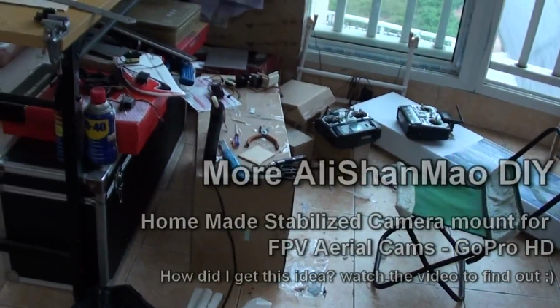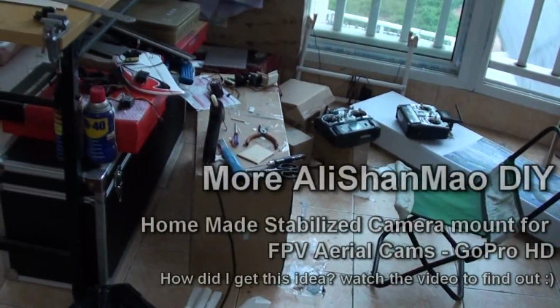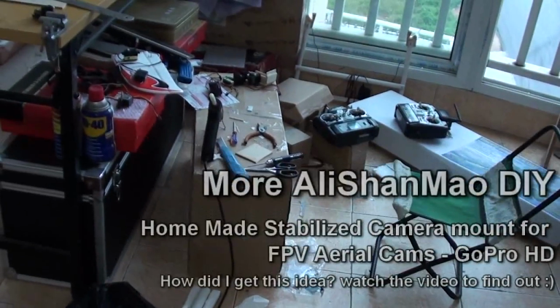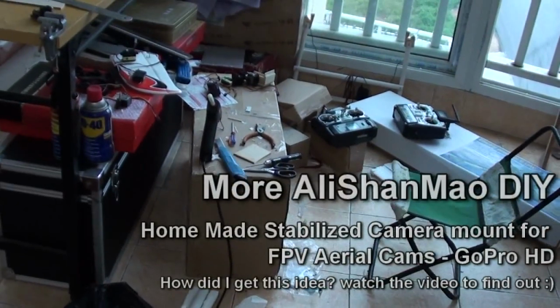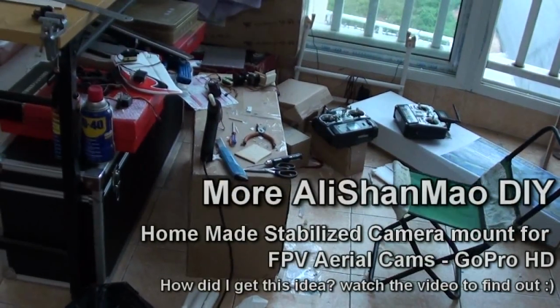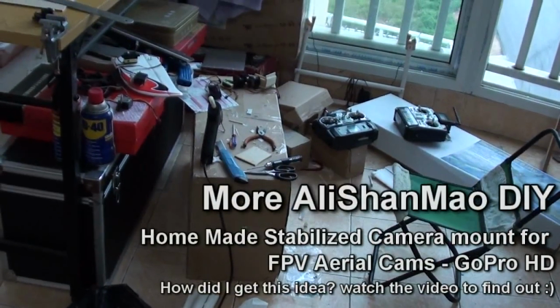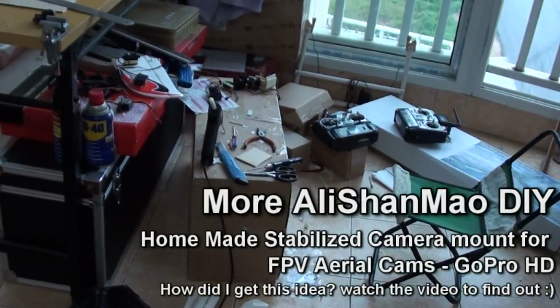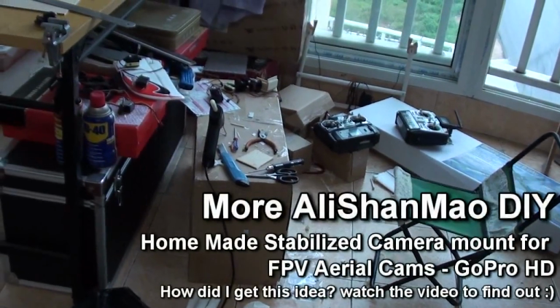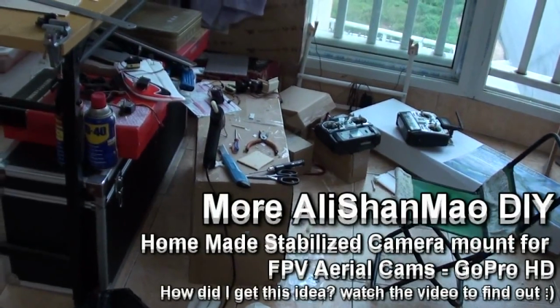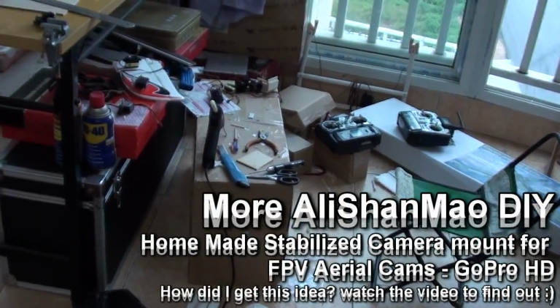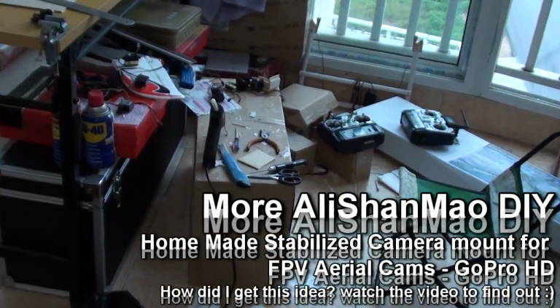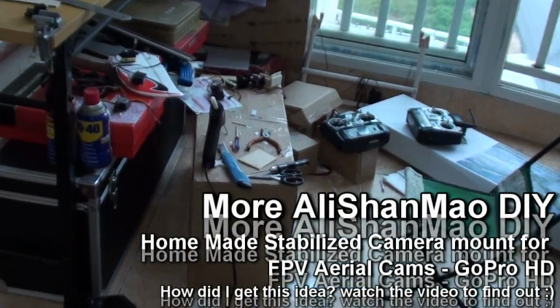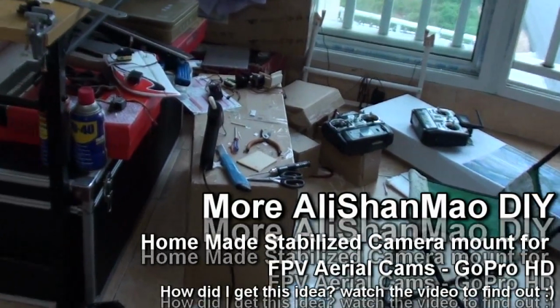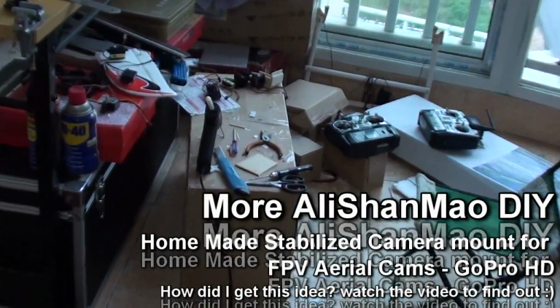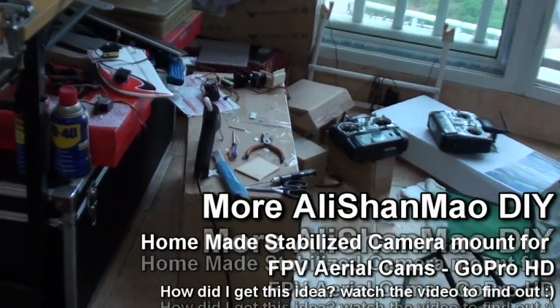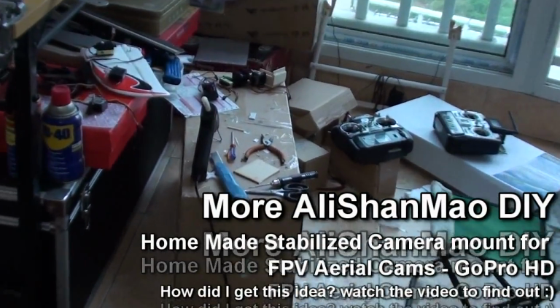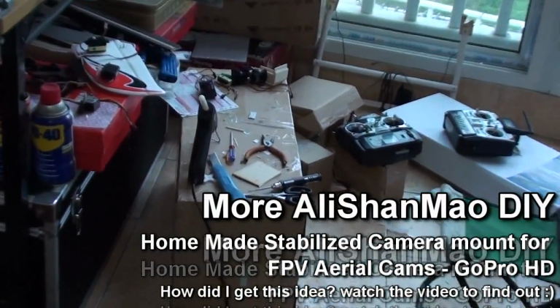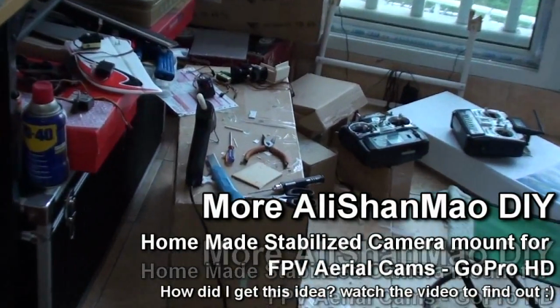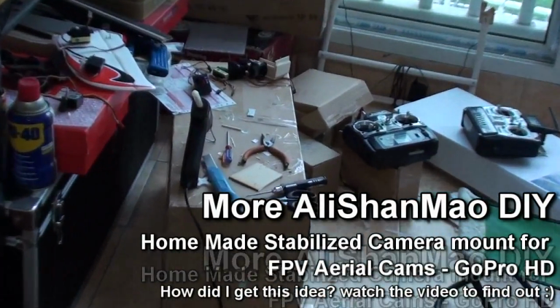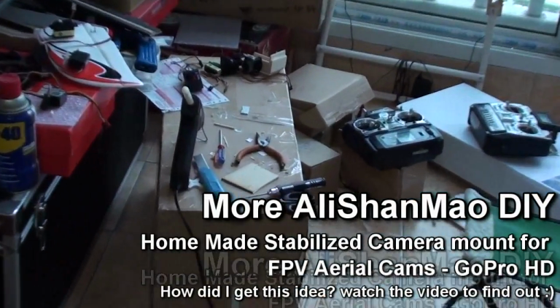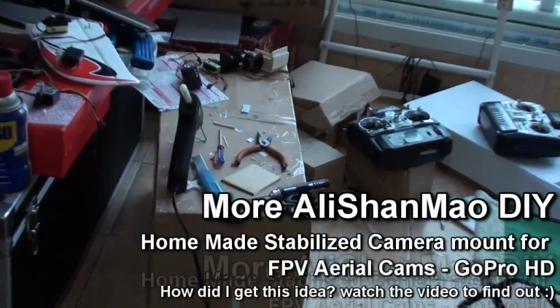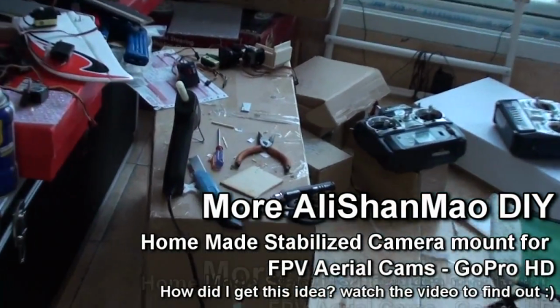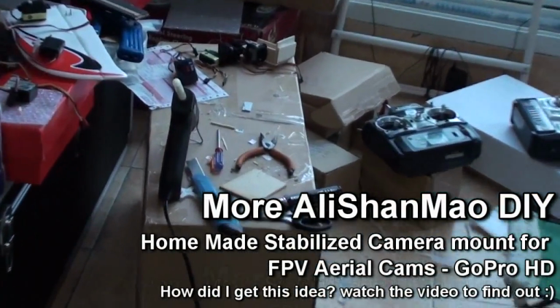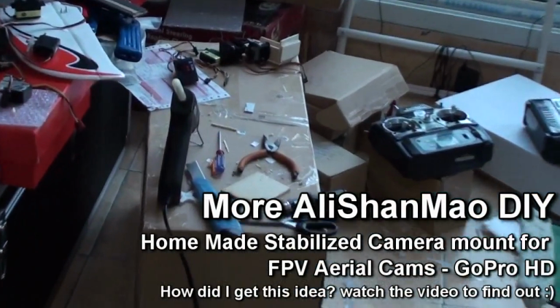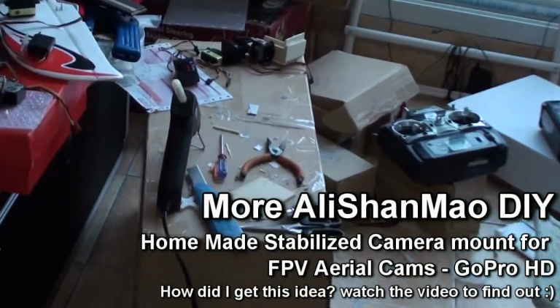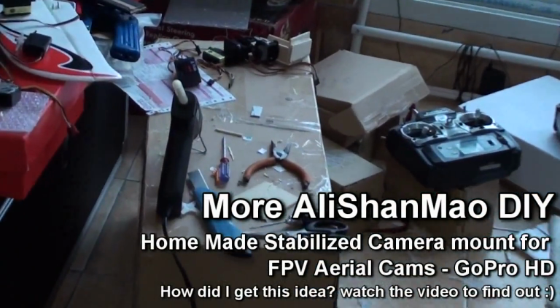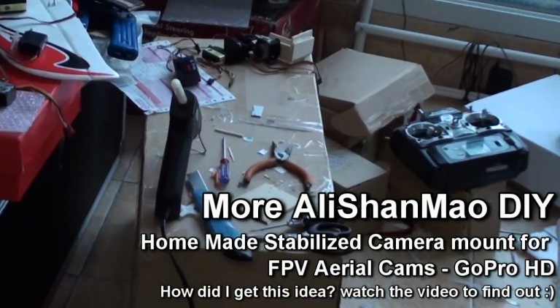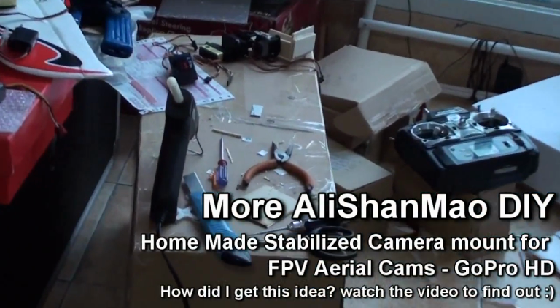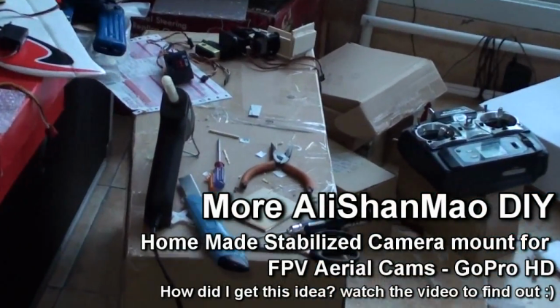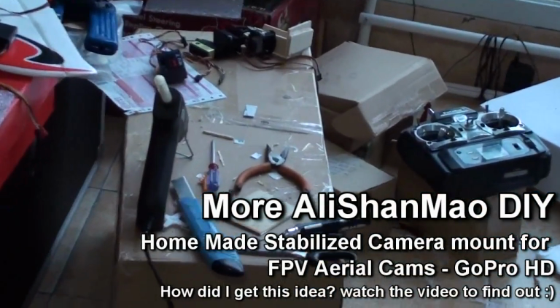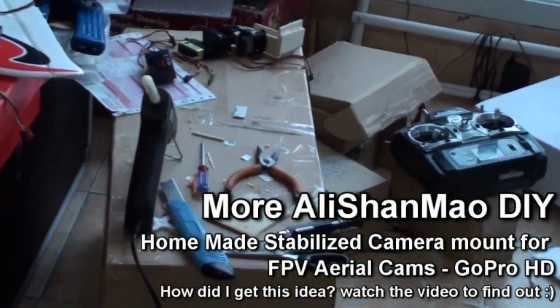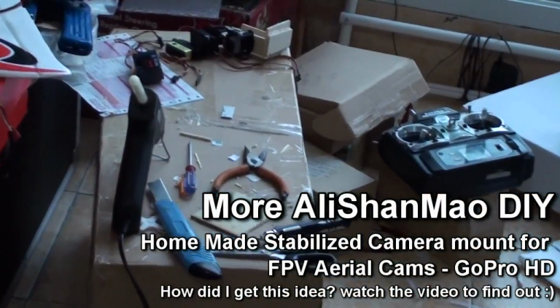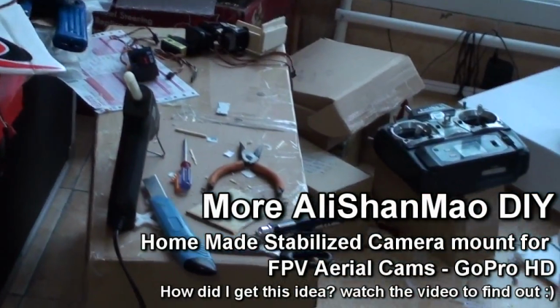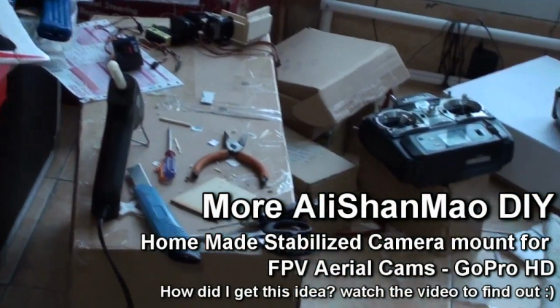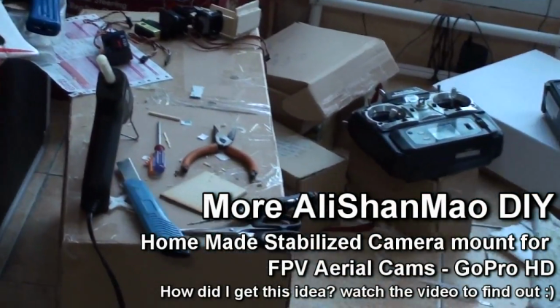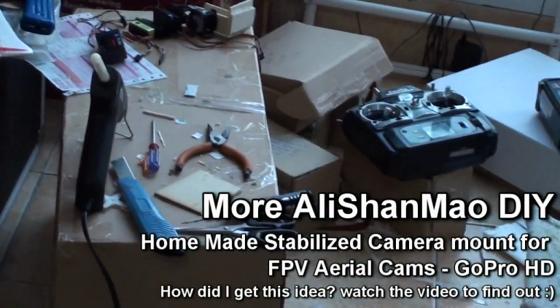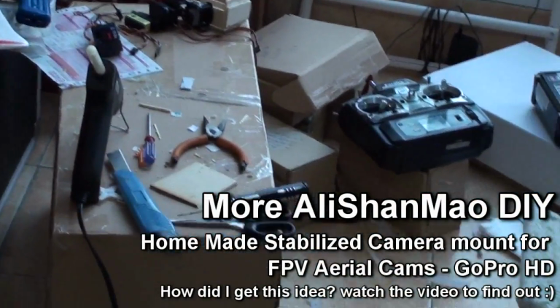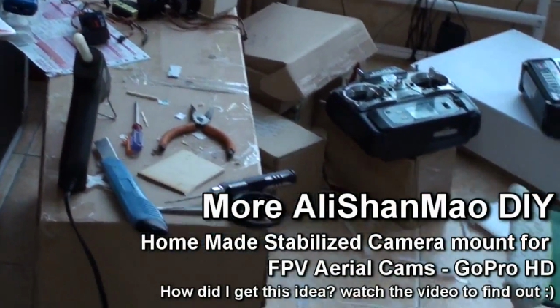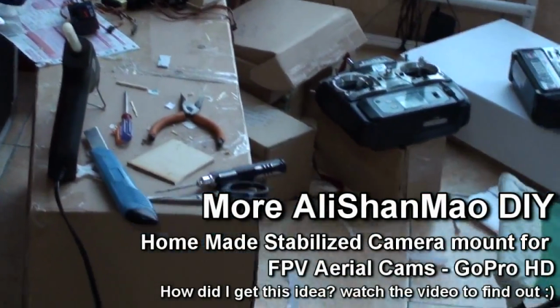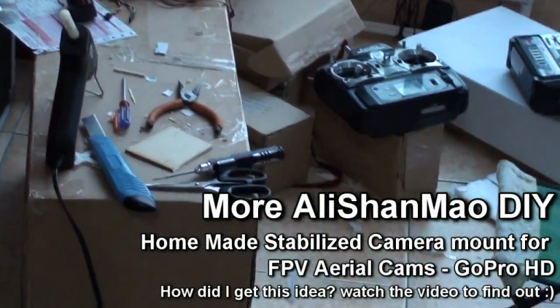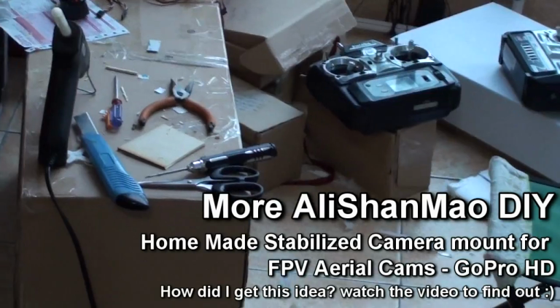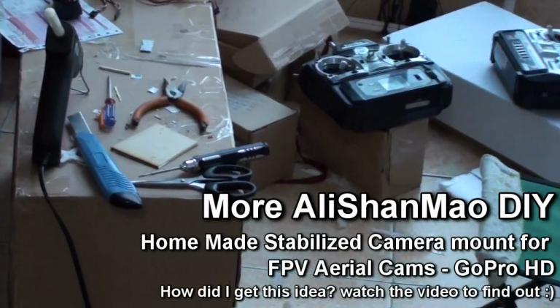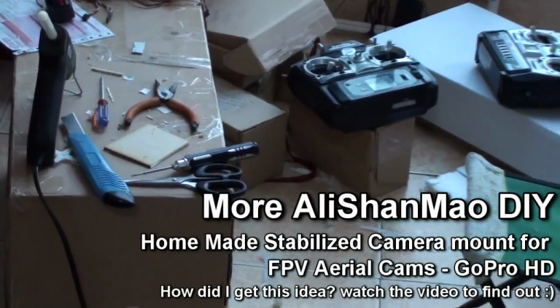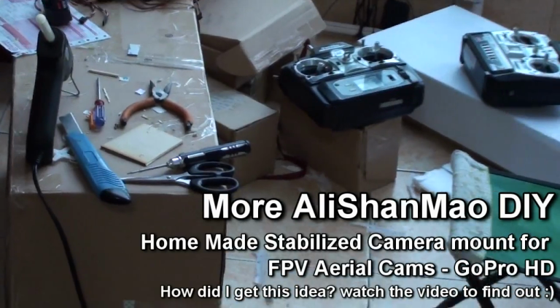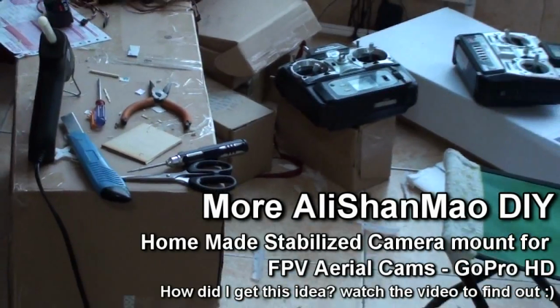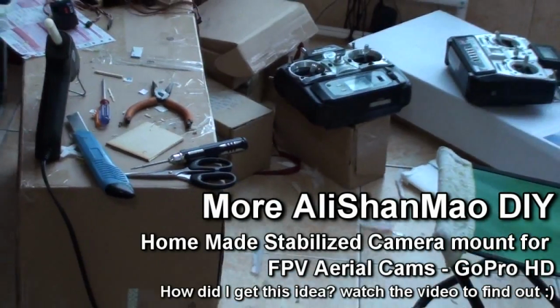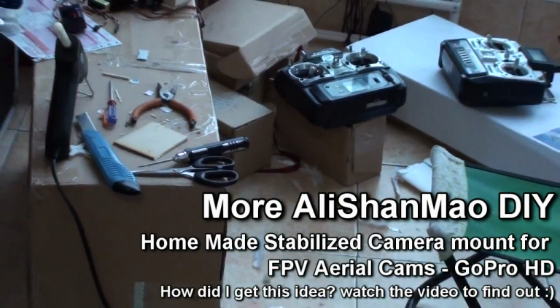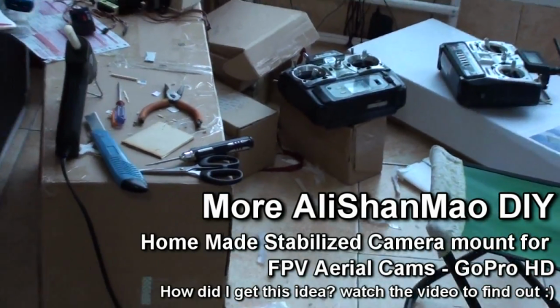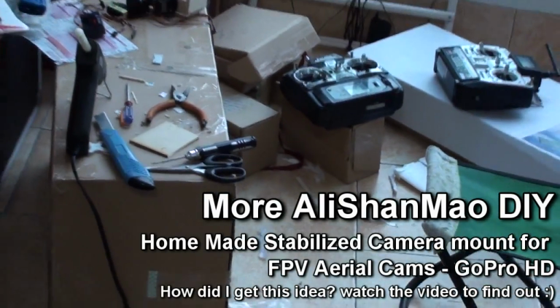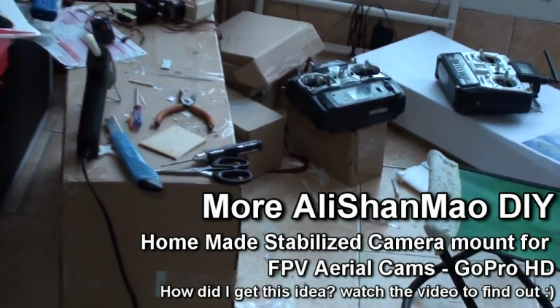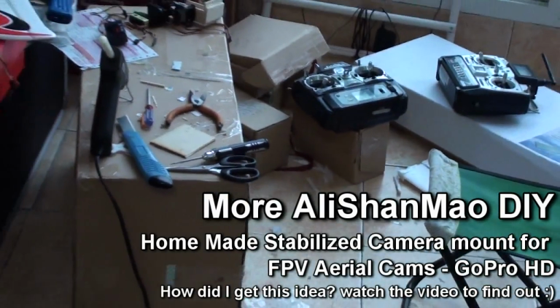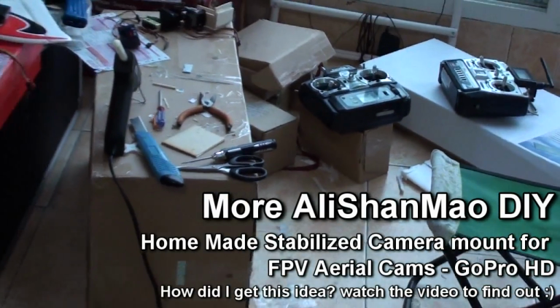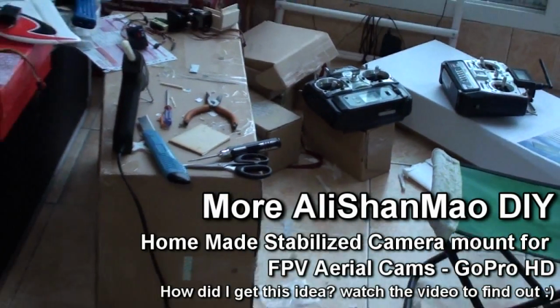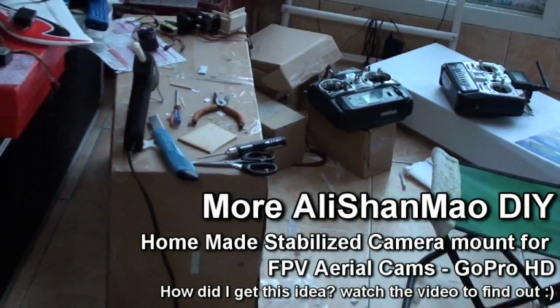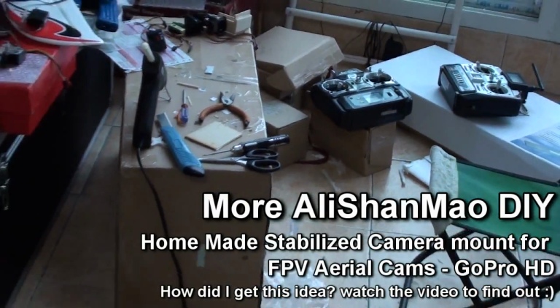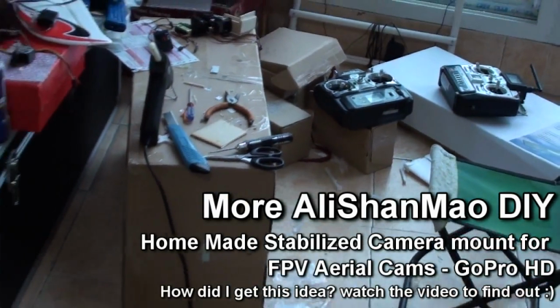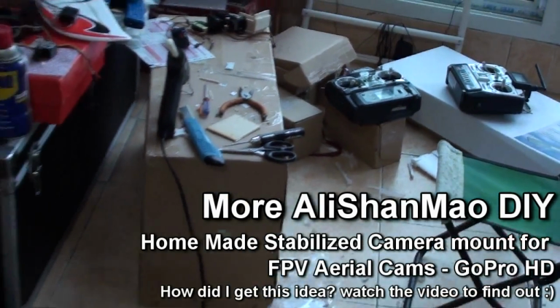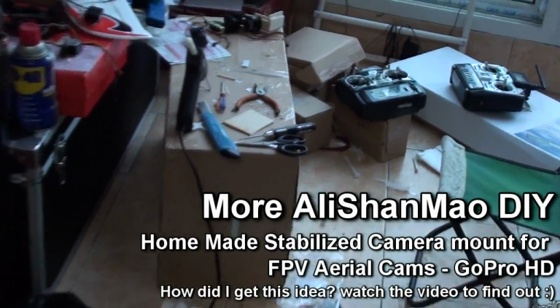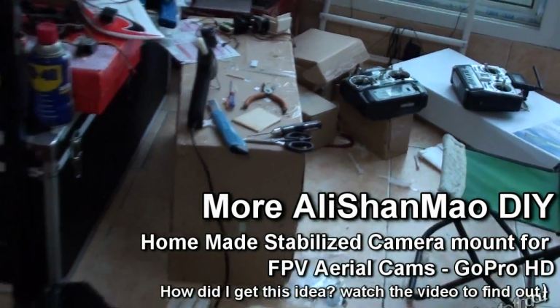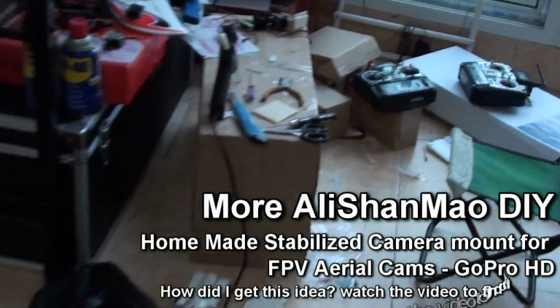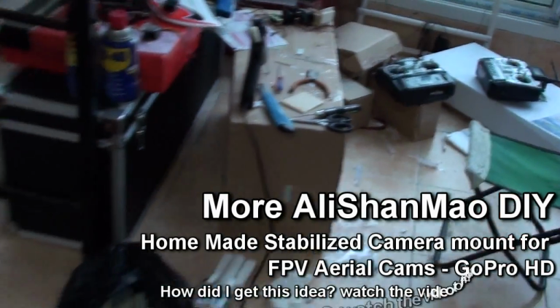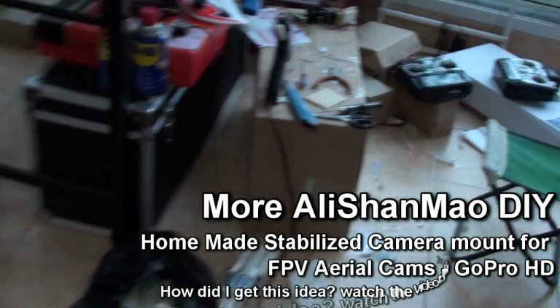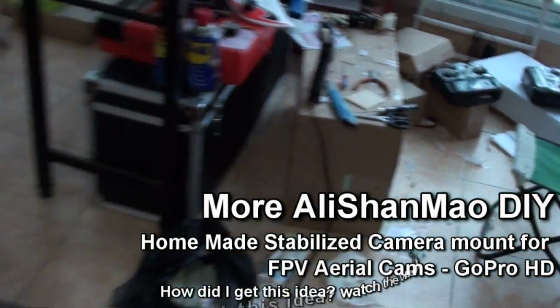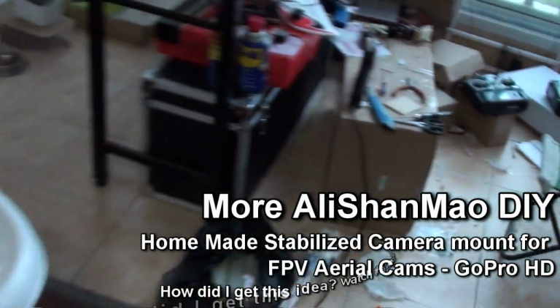Hi, this is Alishanmar. Whenever it gets messy this way, that means Alishanmar is working on something.